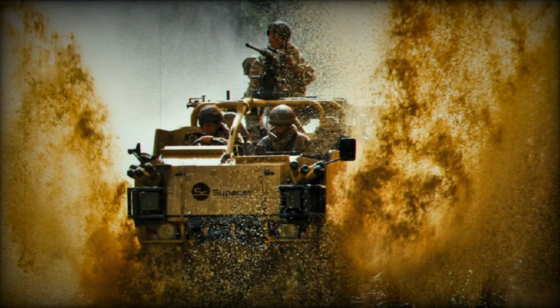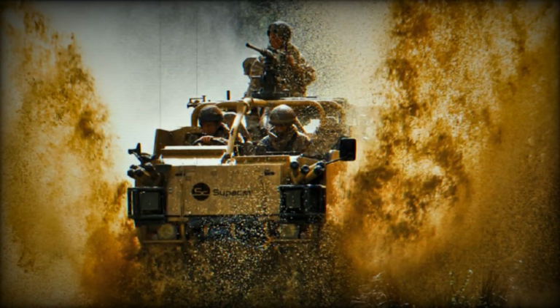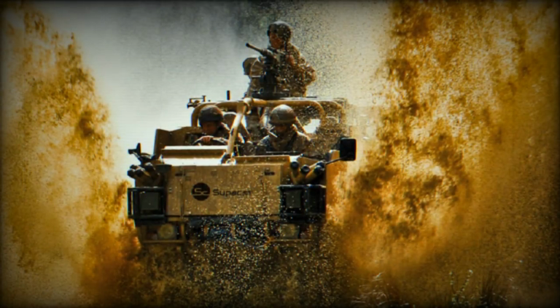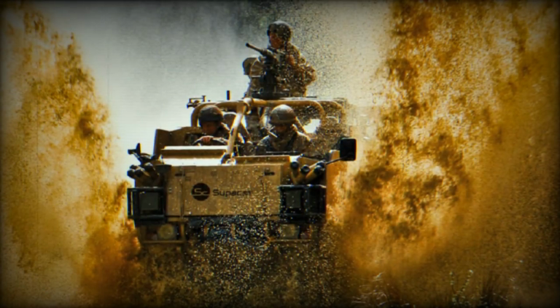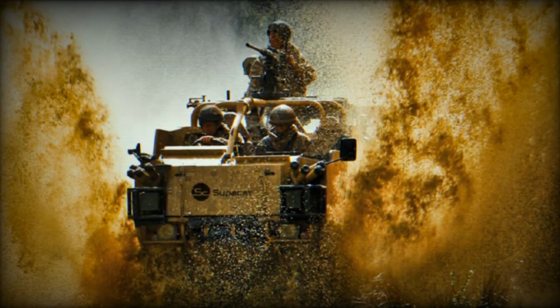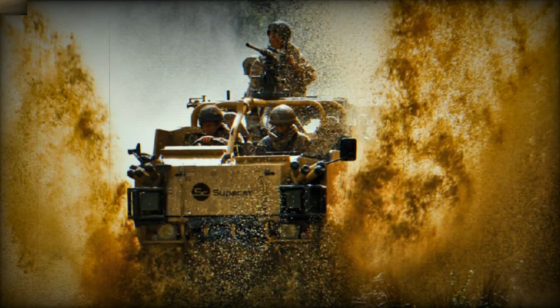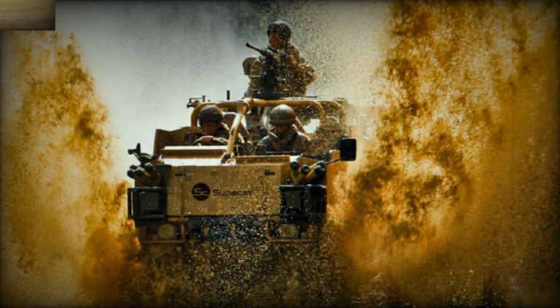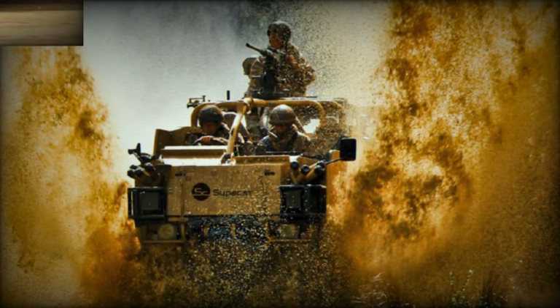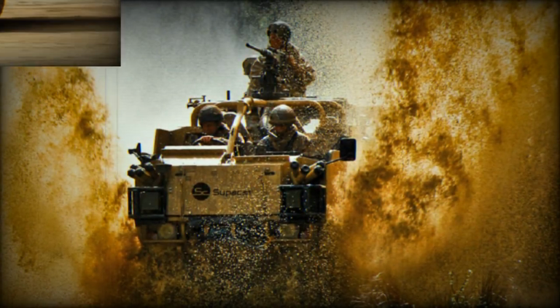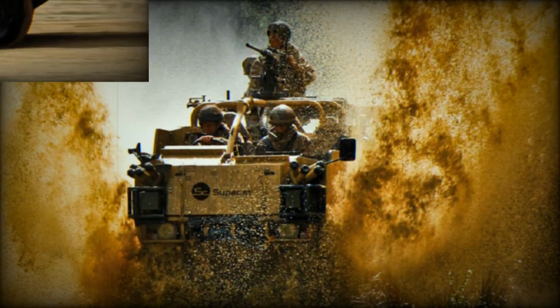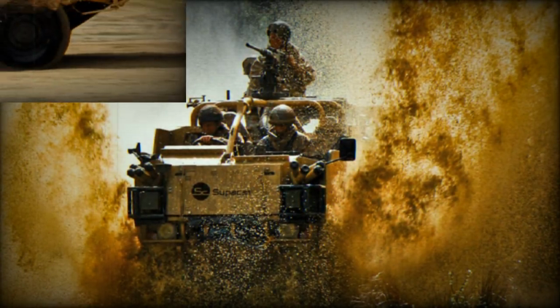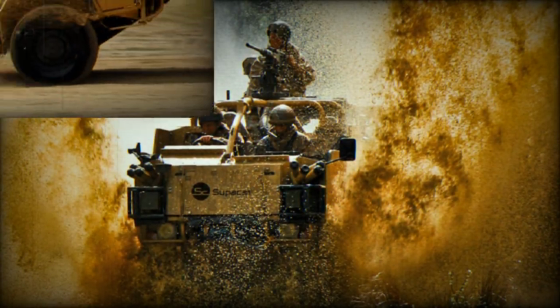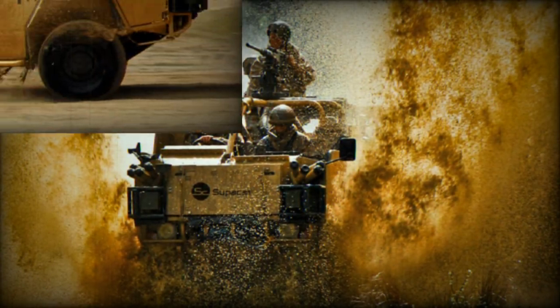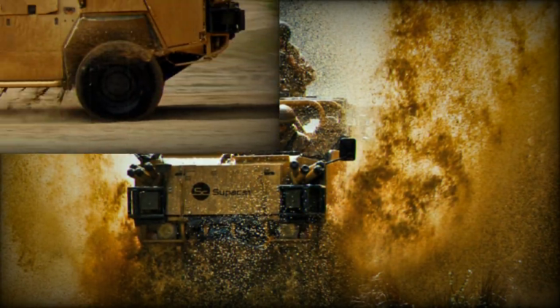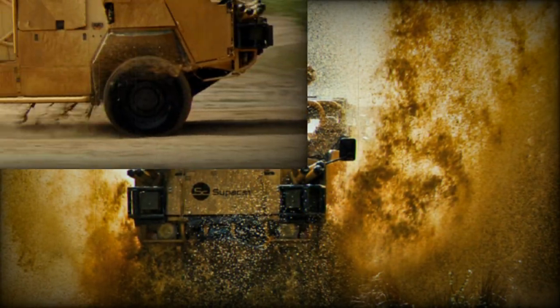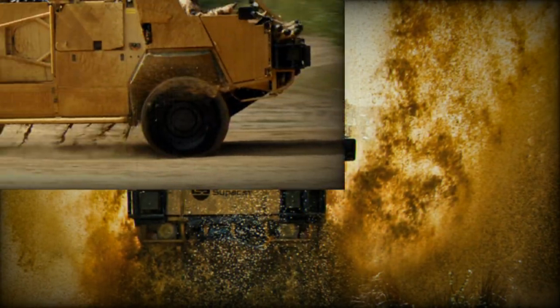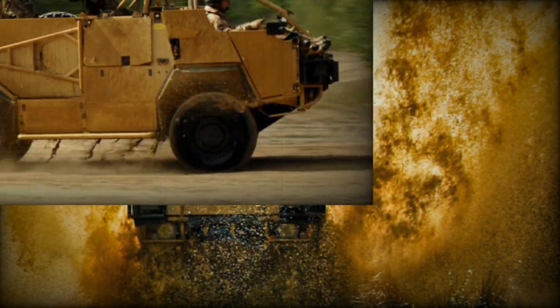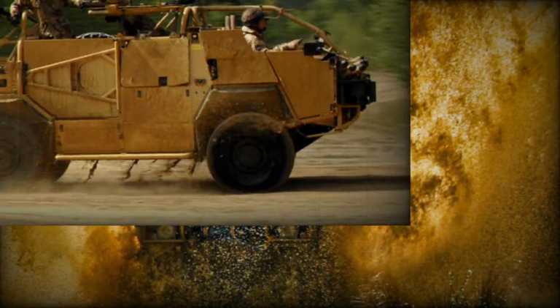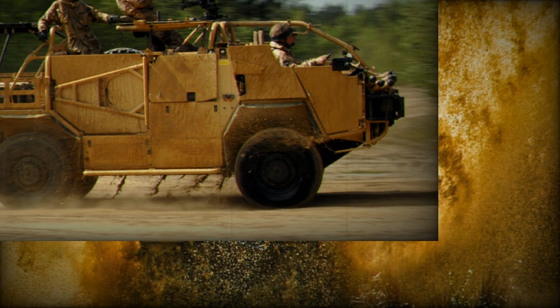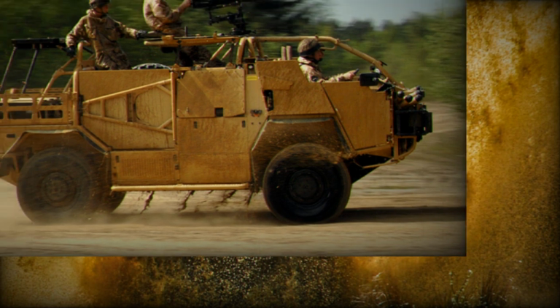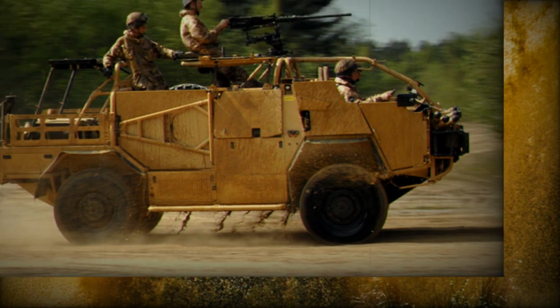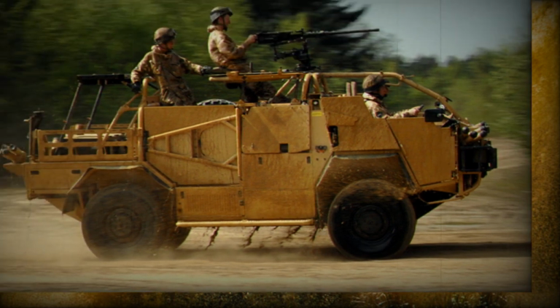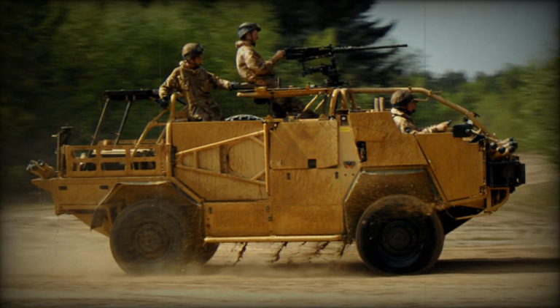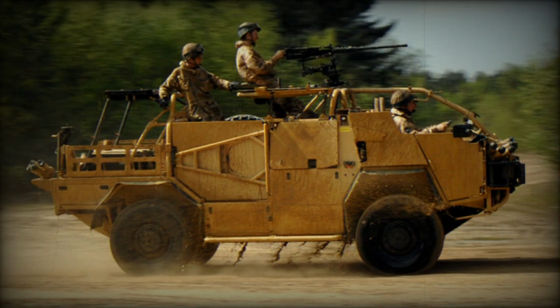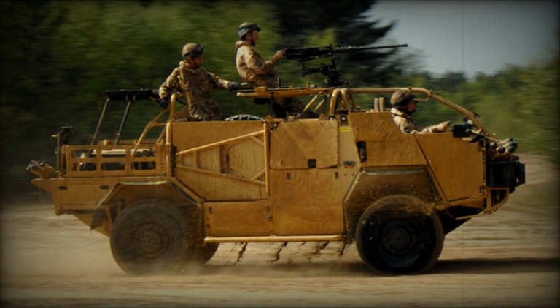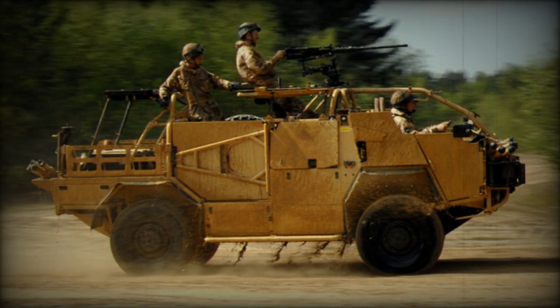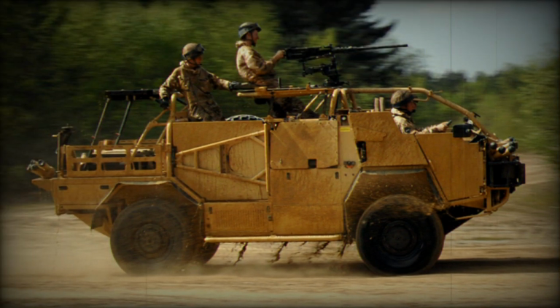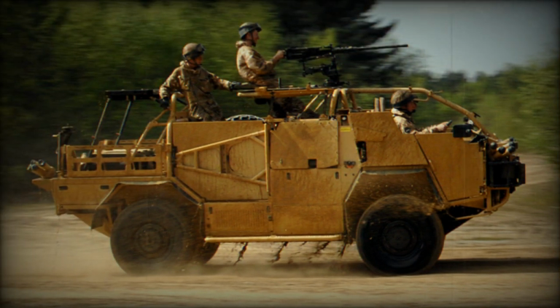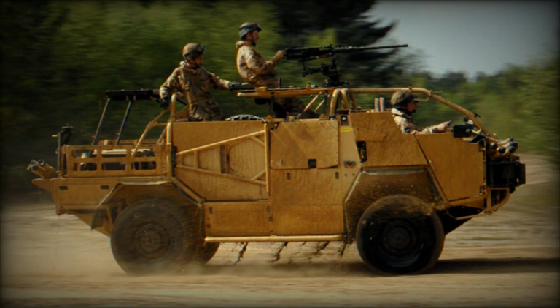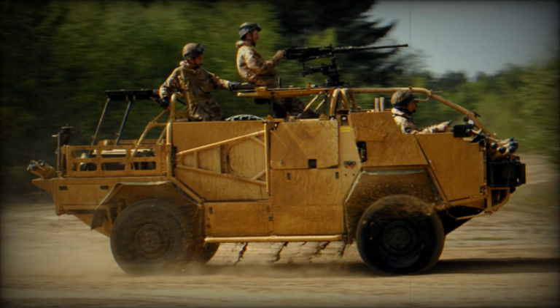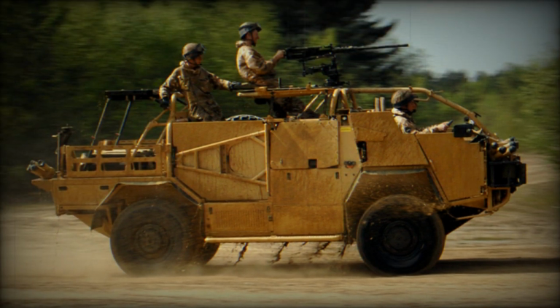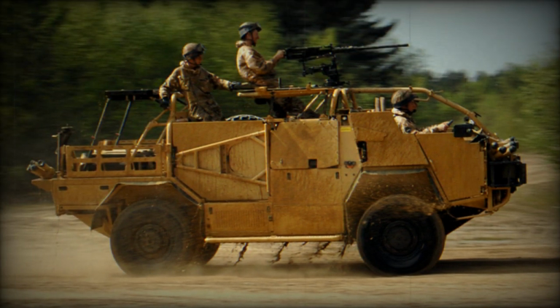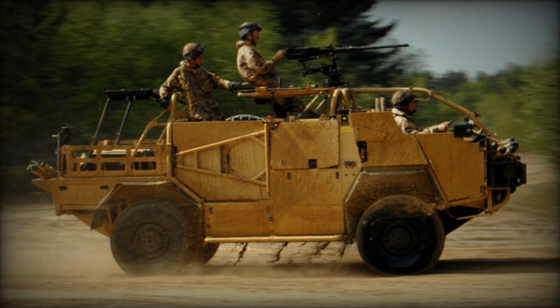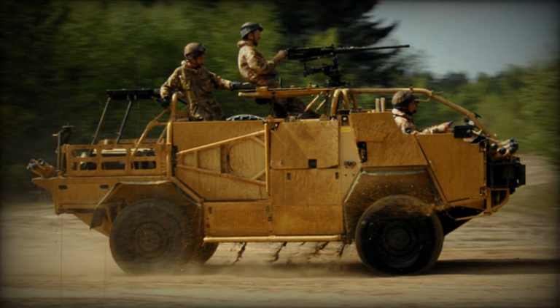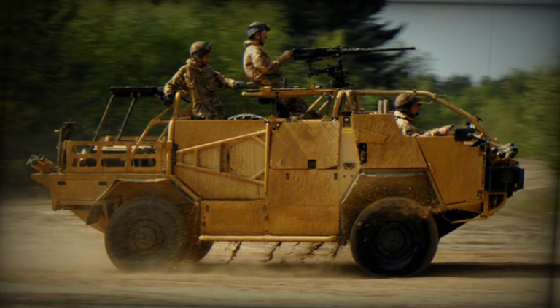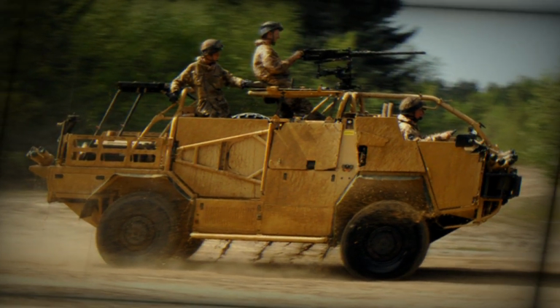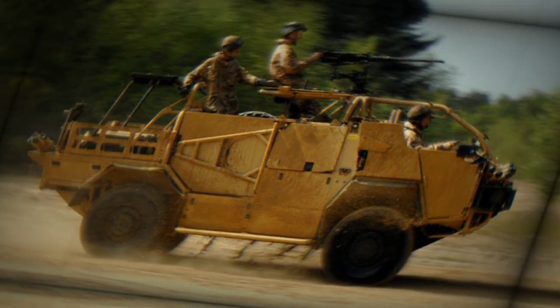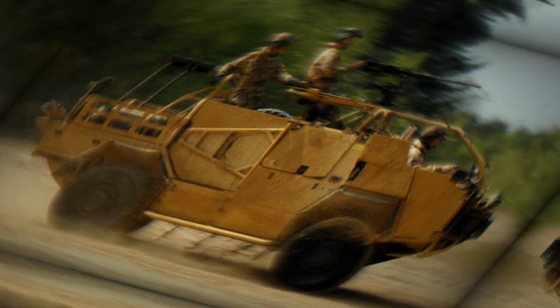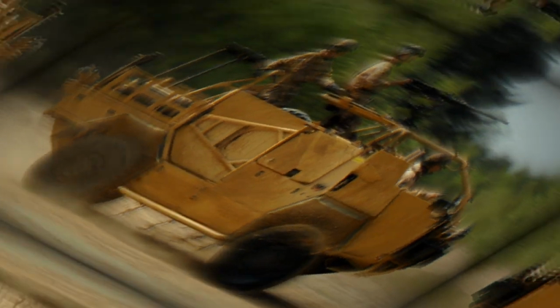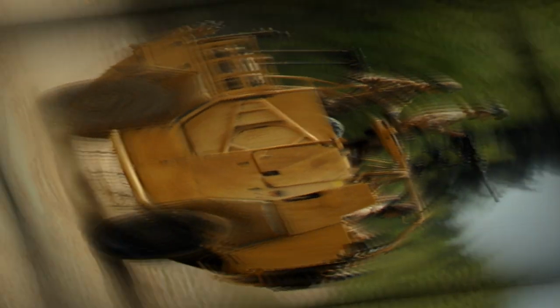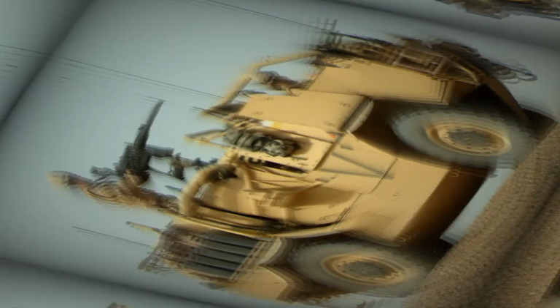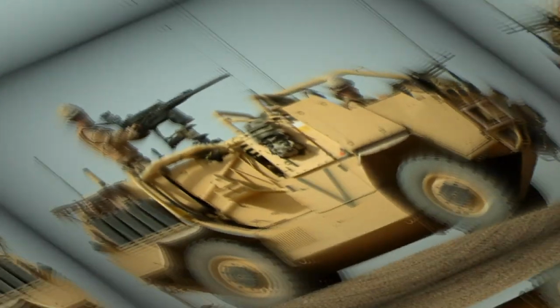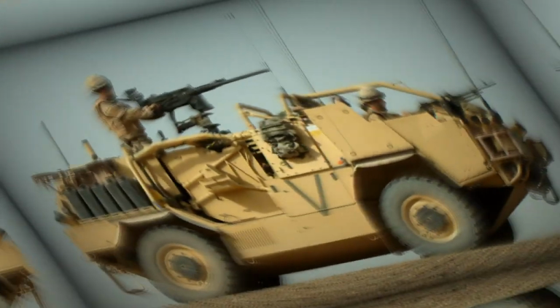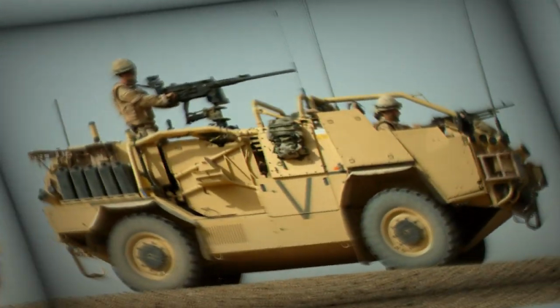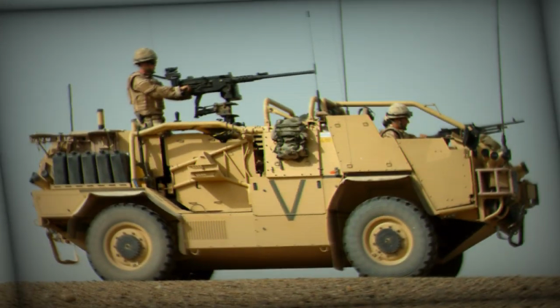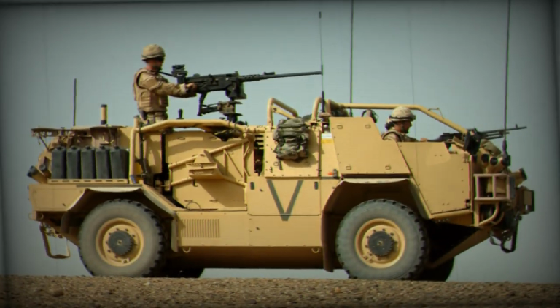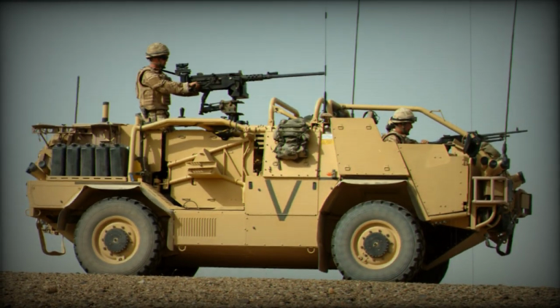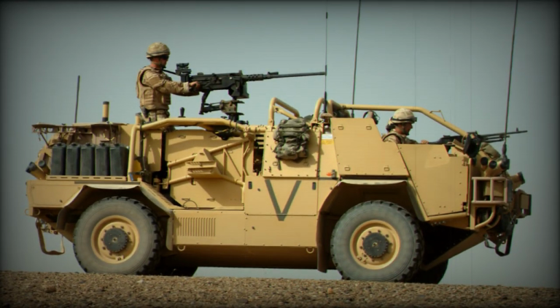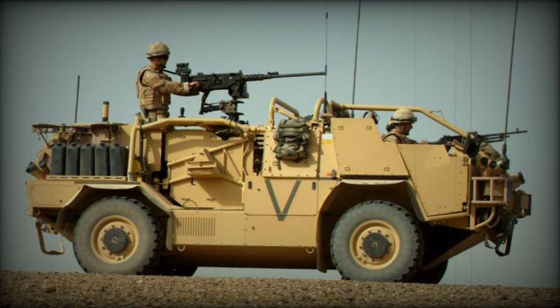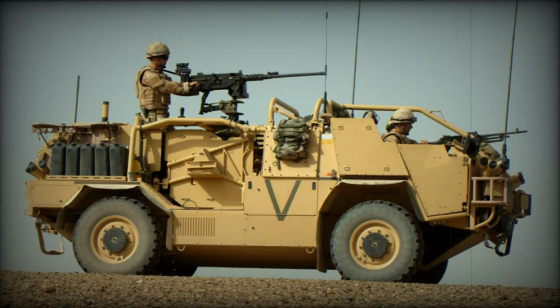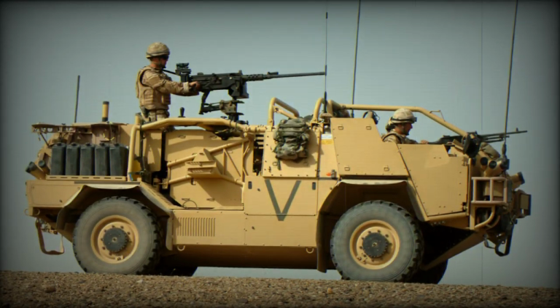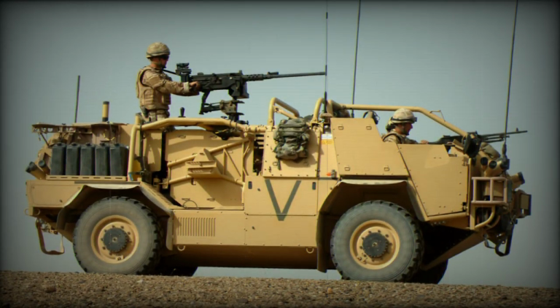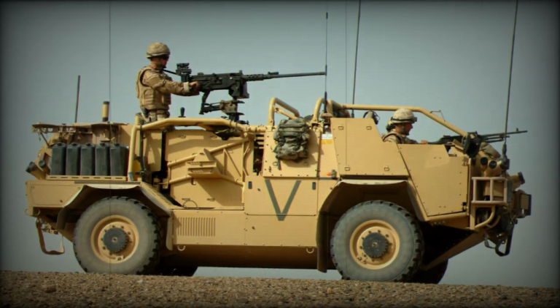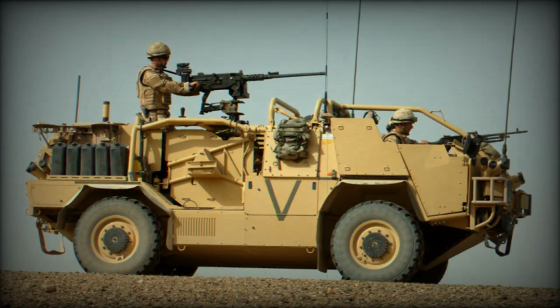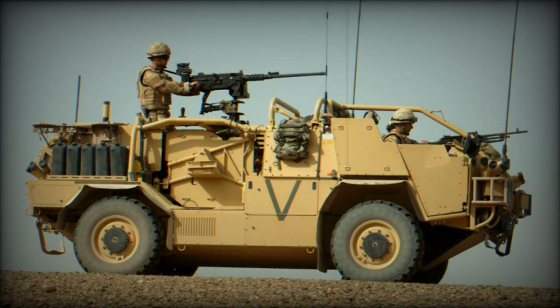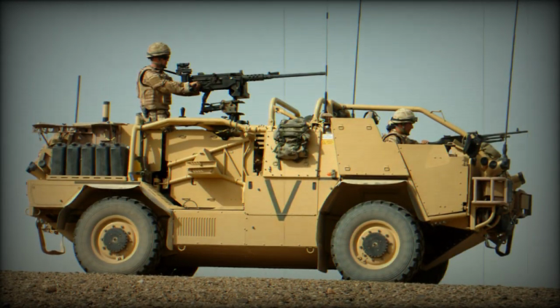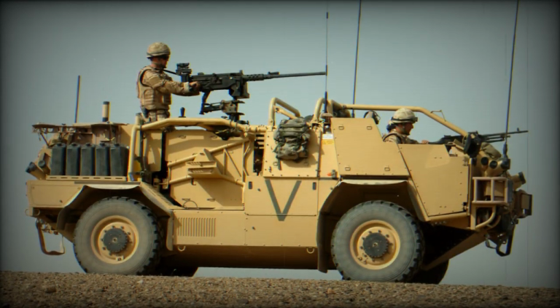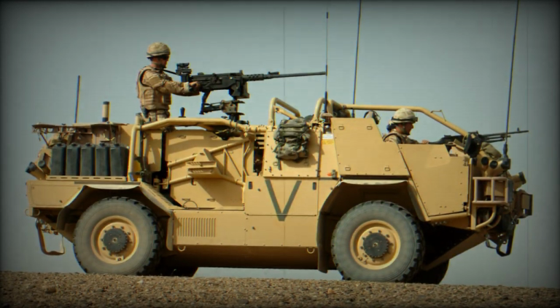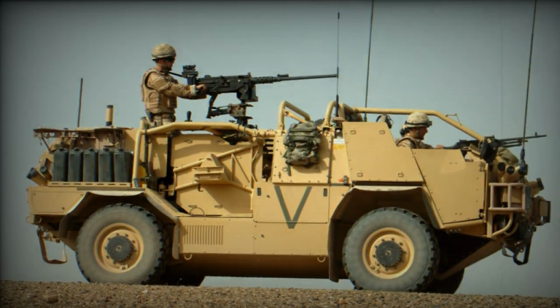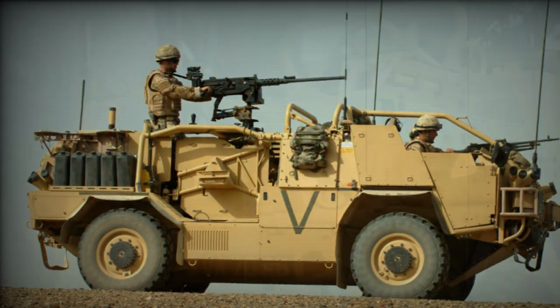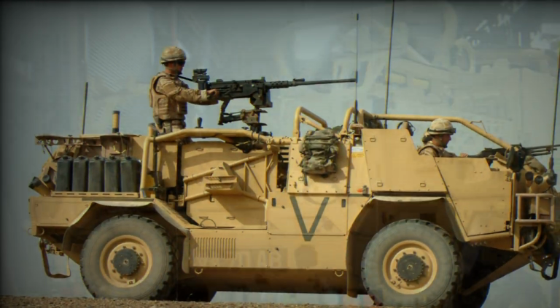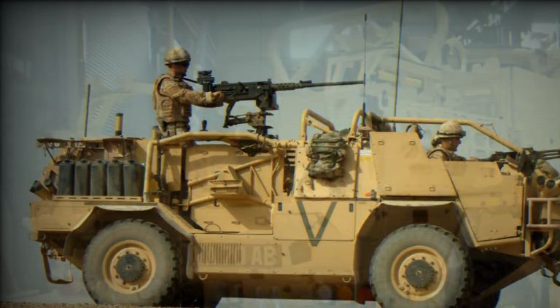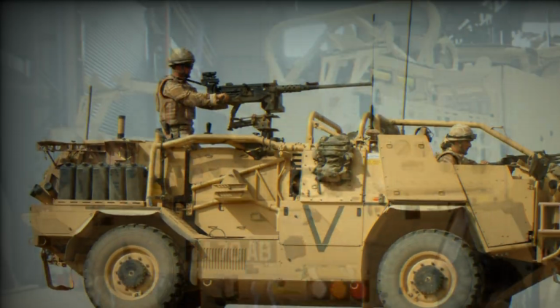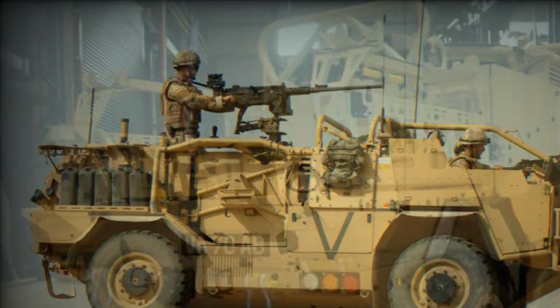It is tangible evidence of the British Army's Land Industrial Strategy and our purpose for defence — to protect the nation and help it prosper.